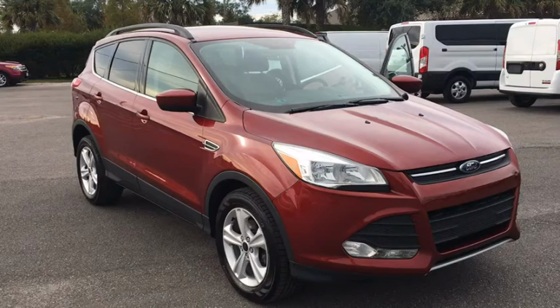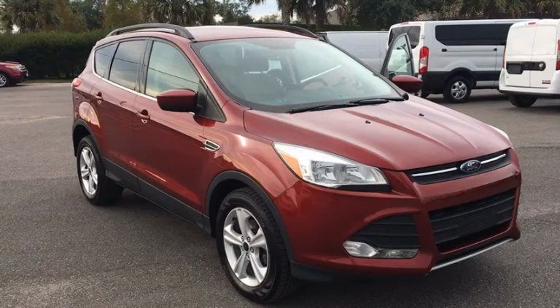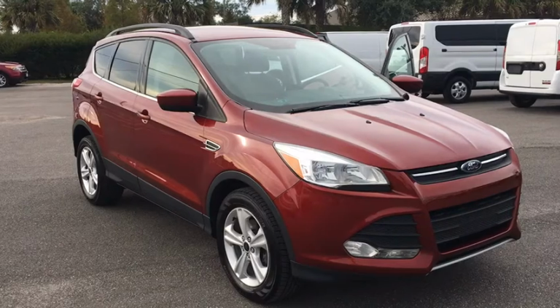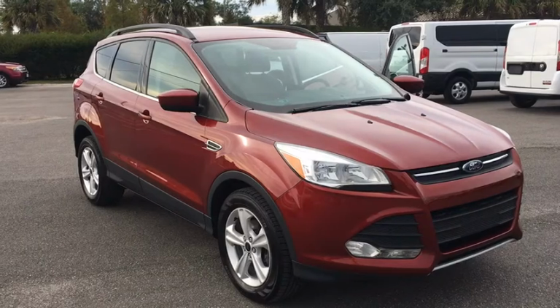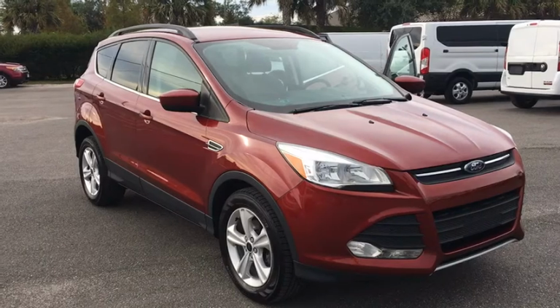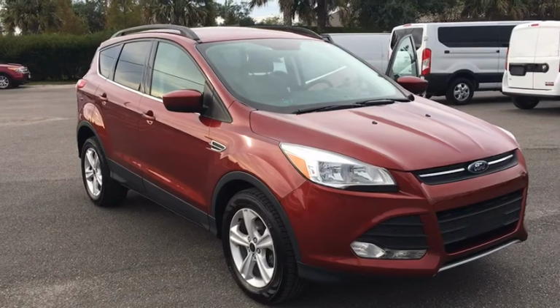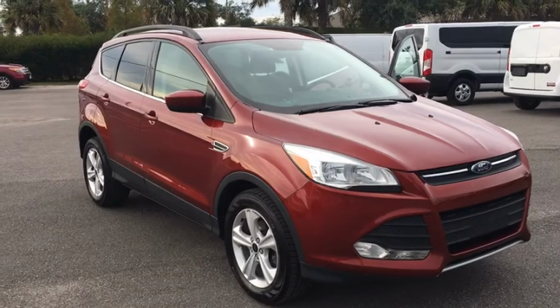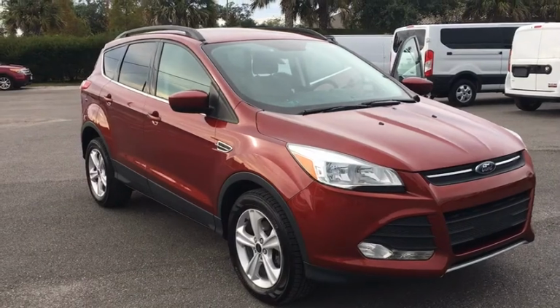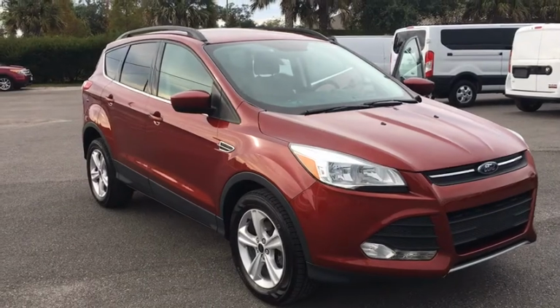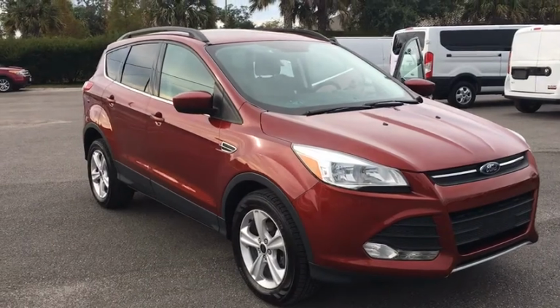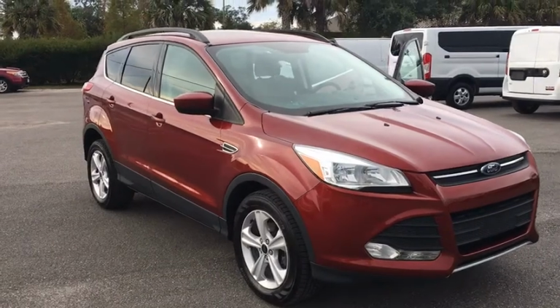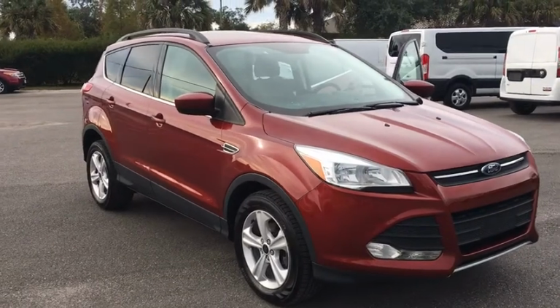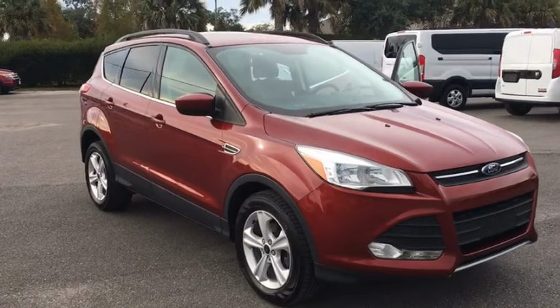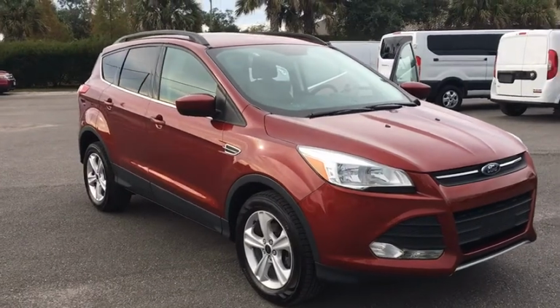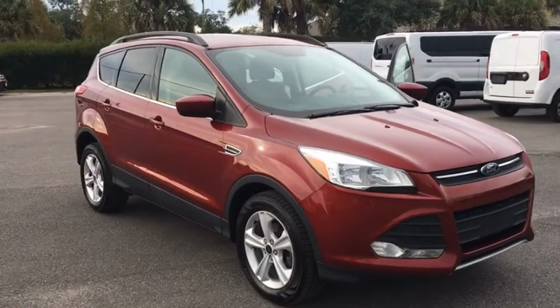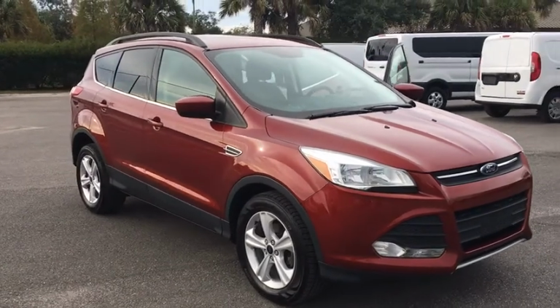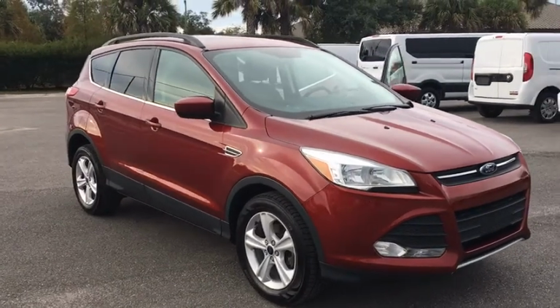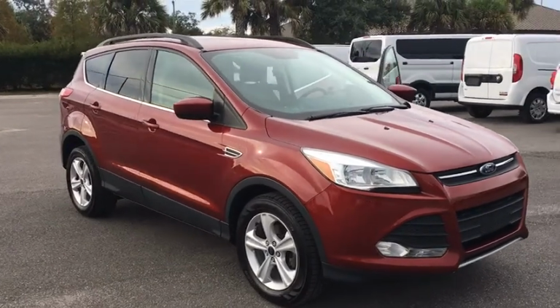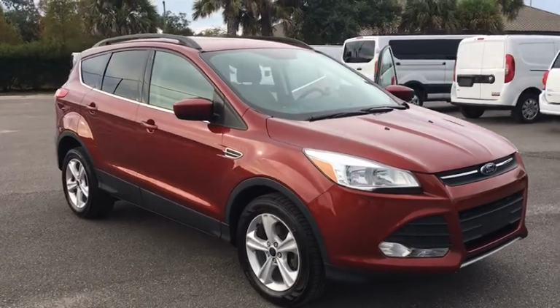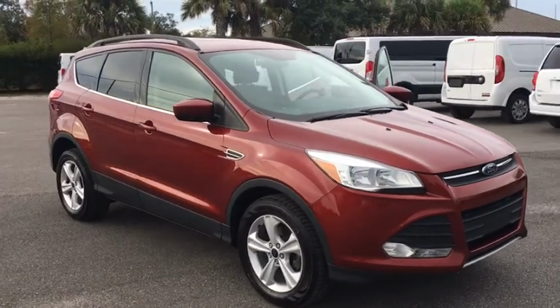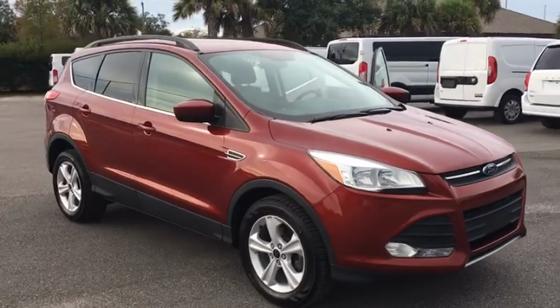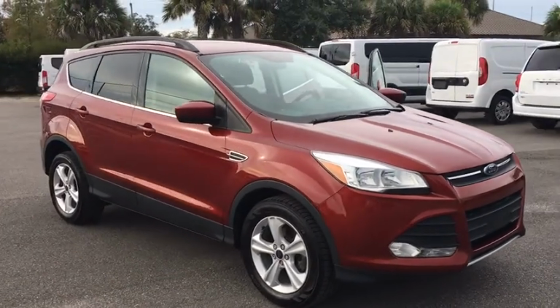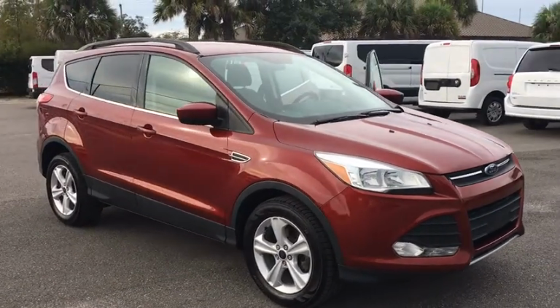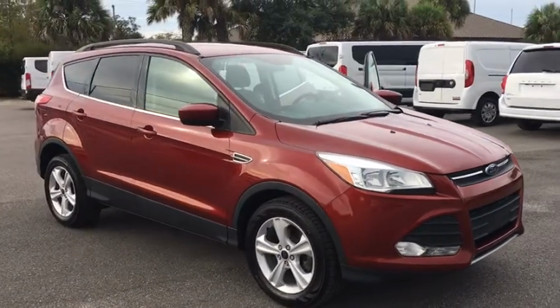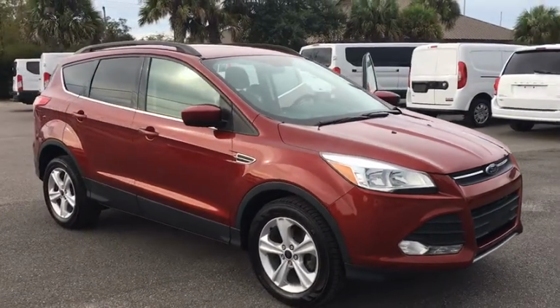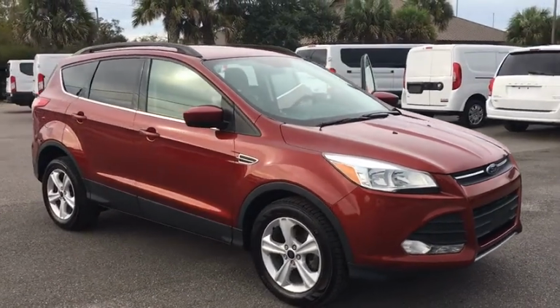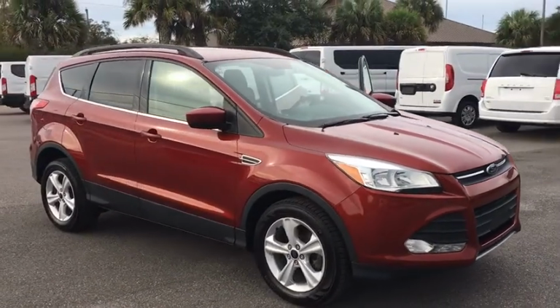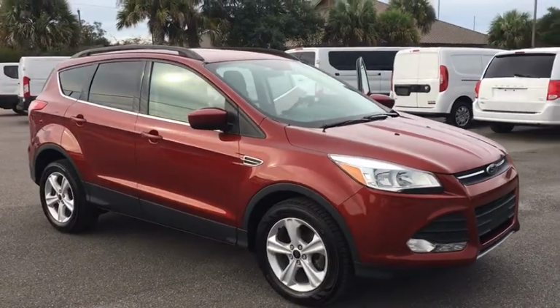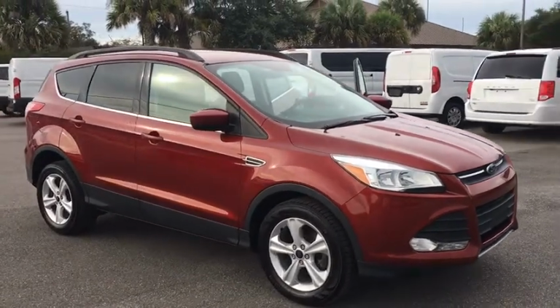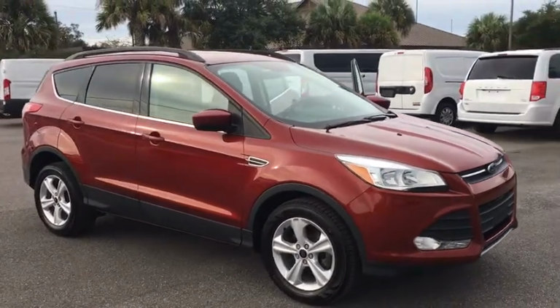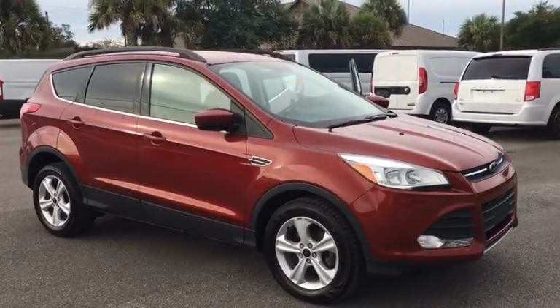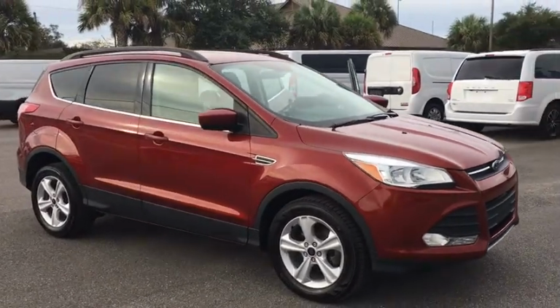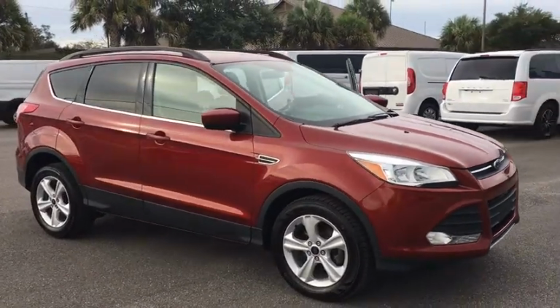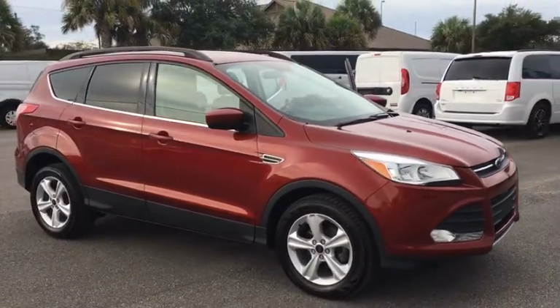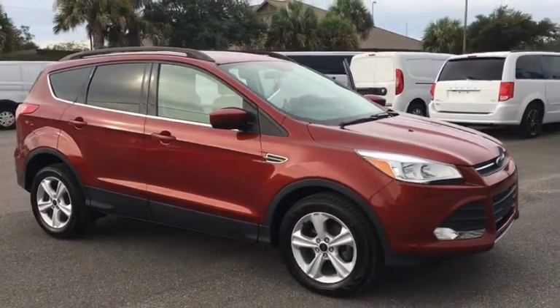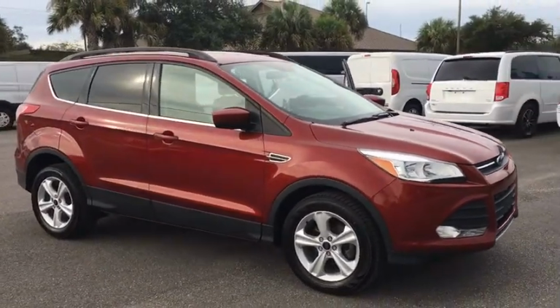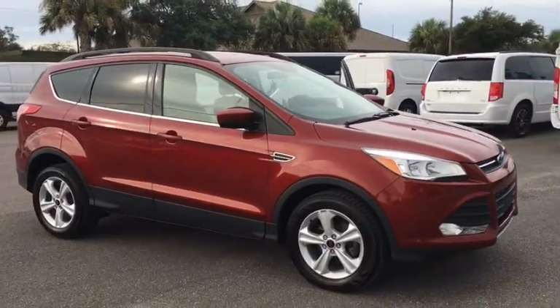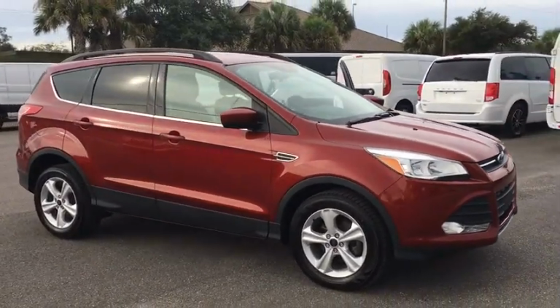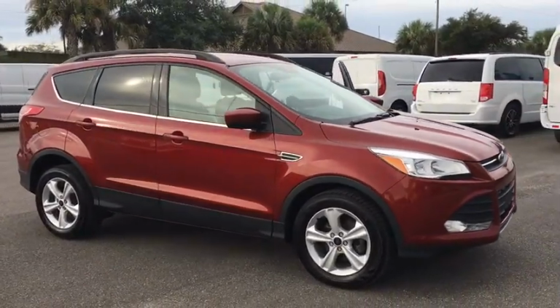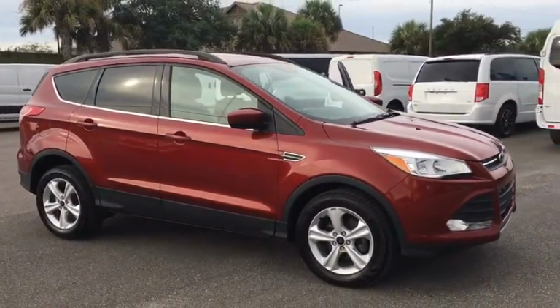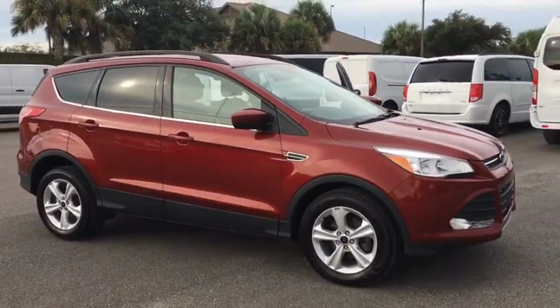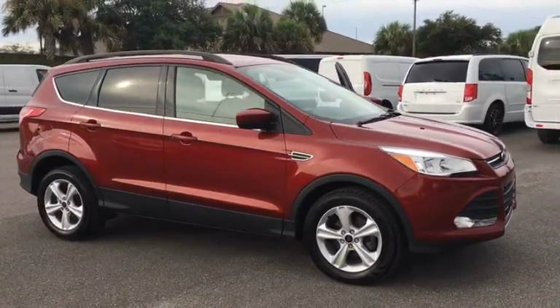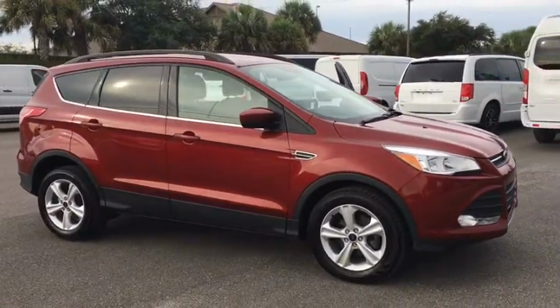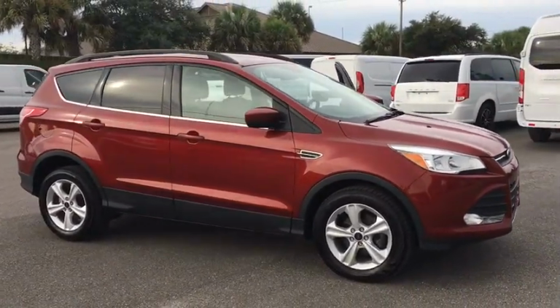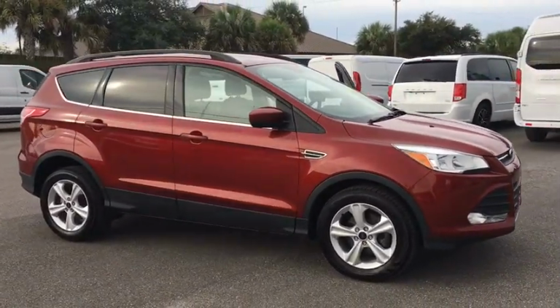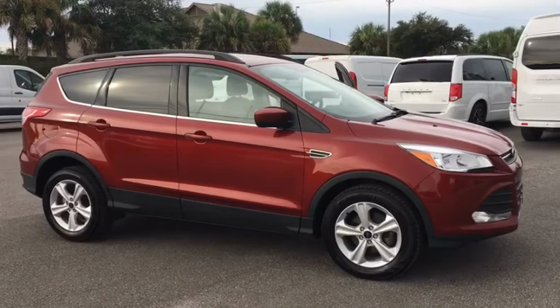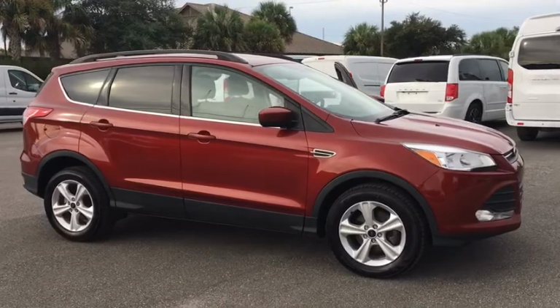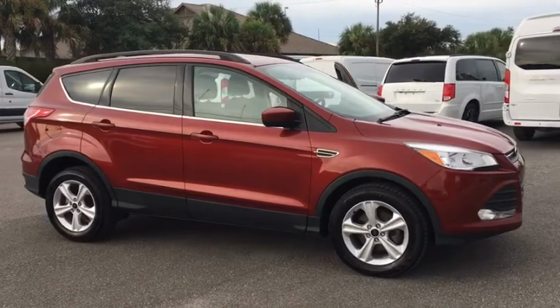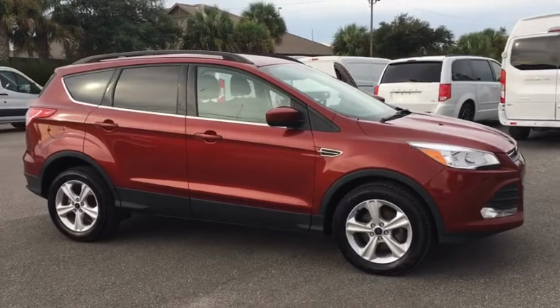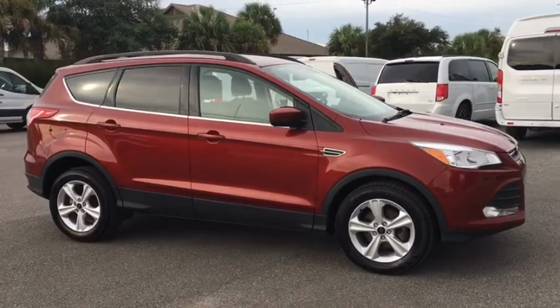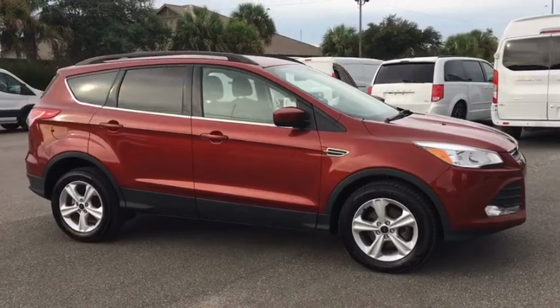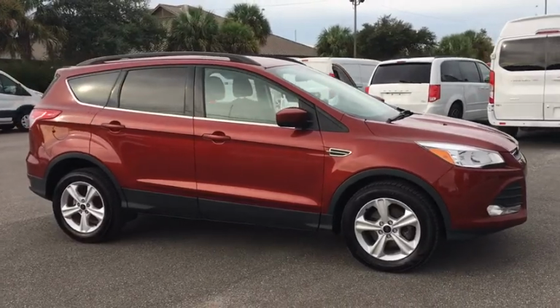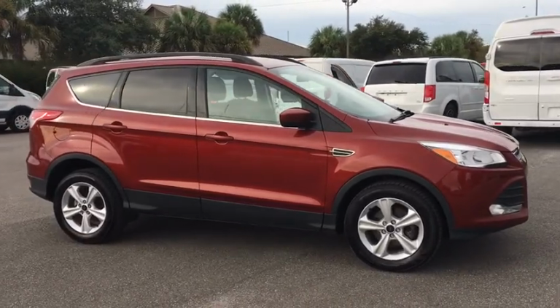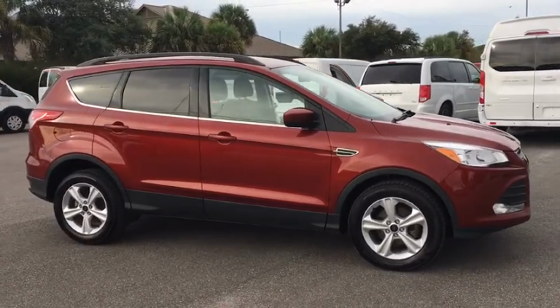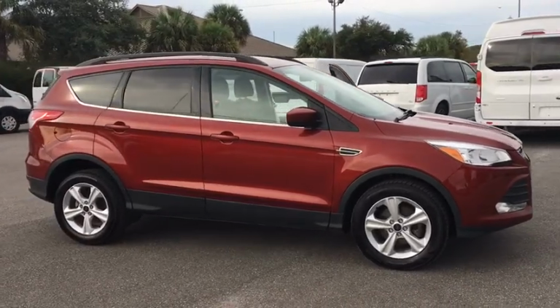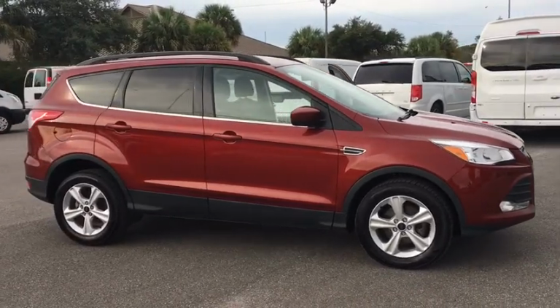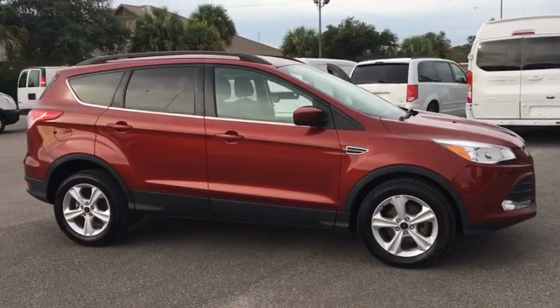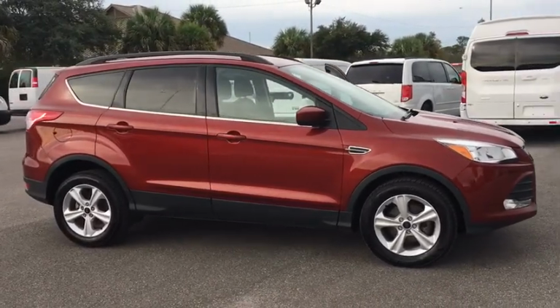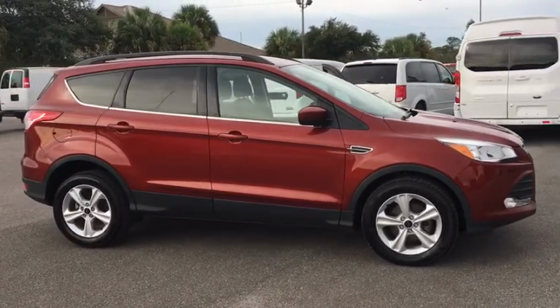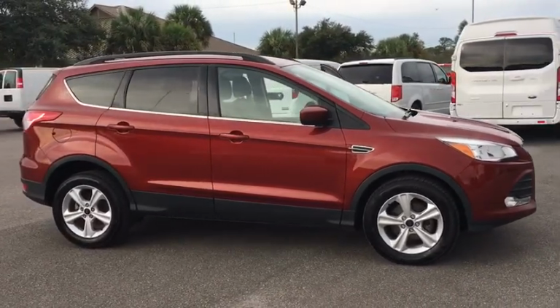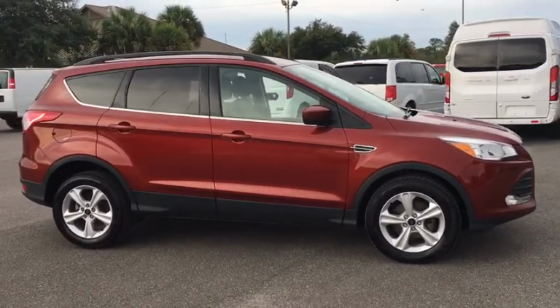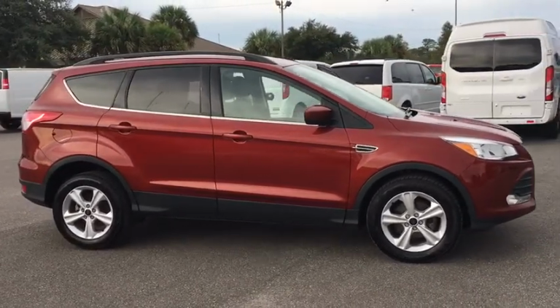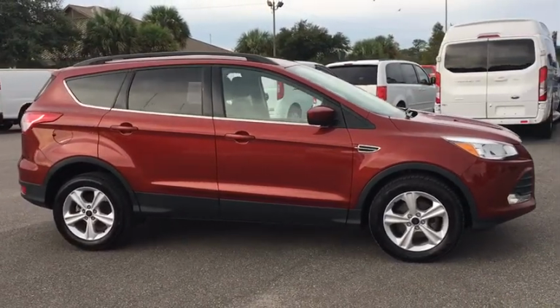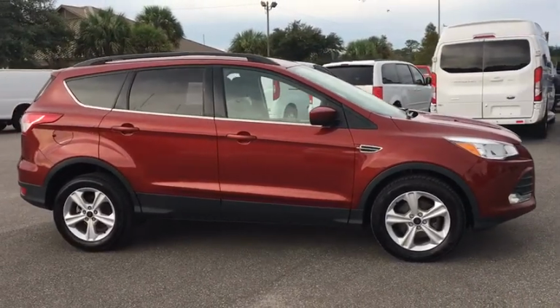Take a ride in a 2016 Ford Escape. Gas engines flex, tow, sip and go with Ford Escape.